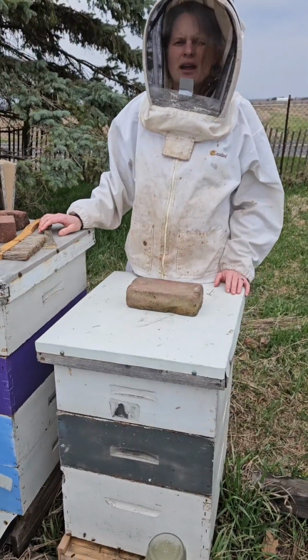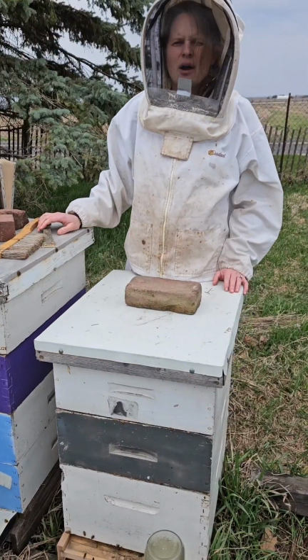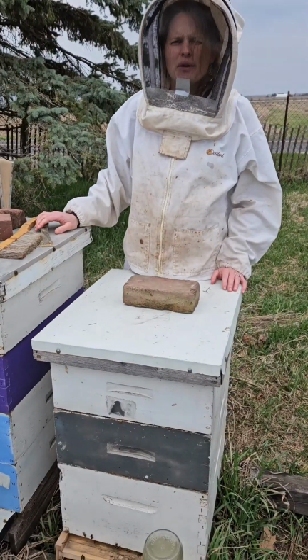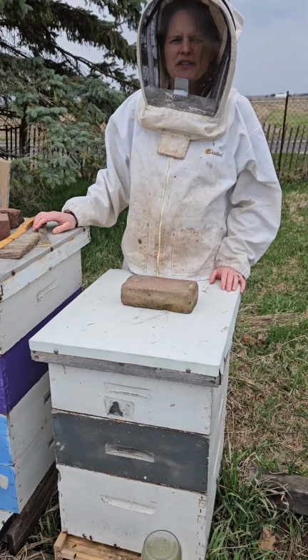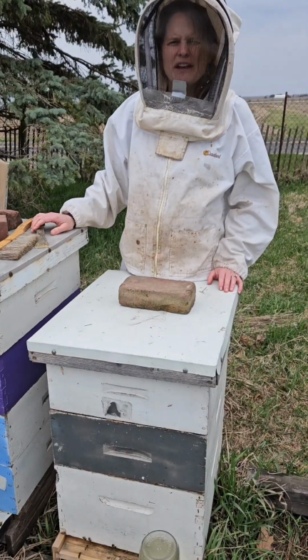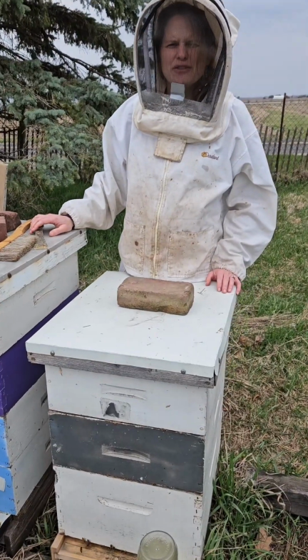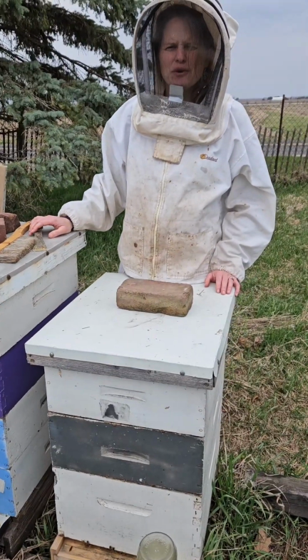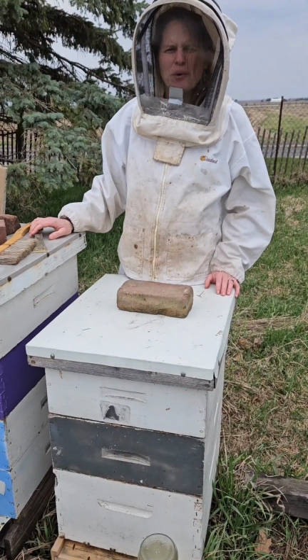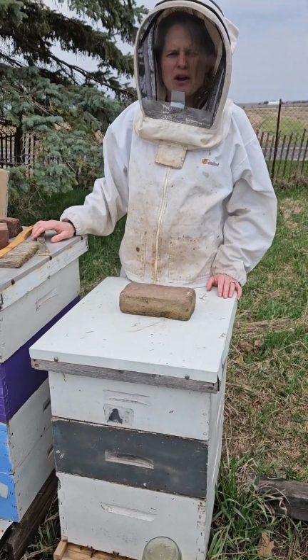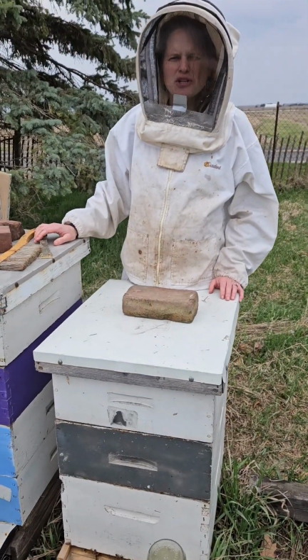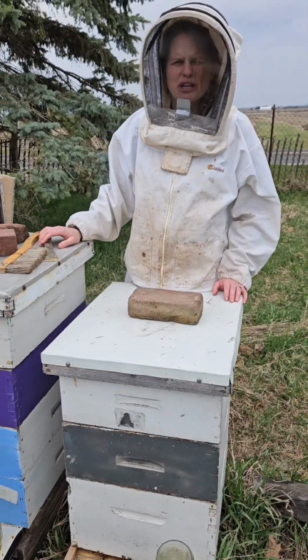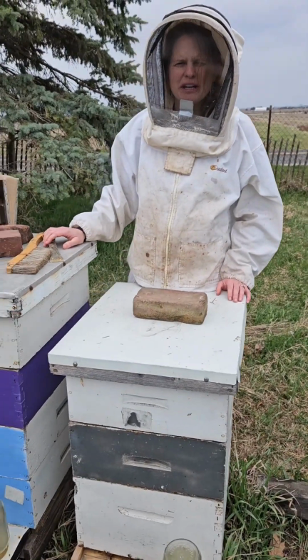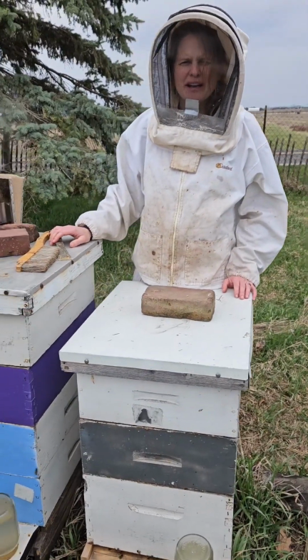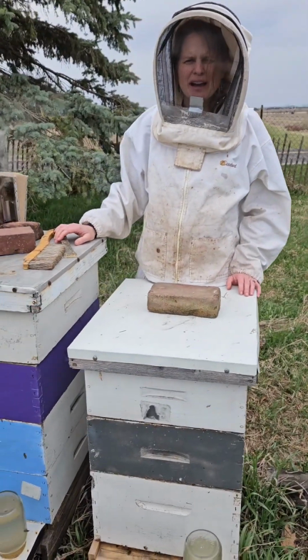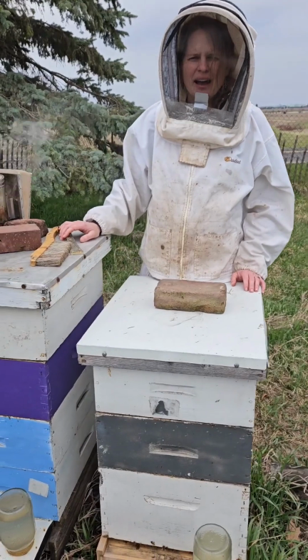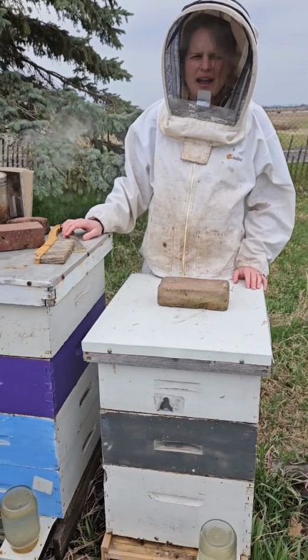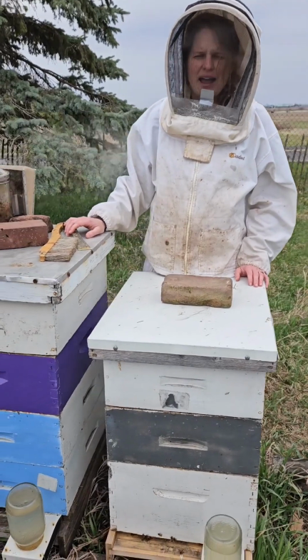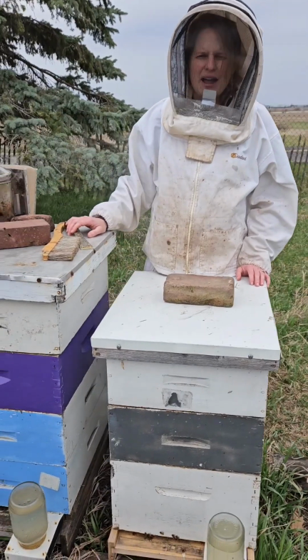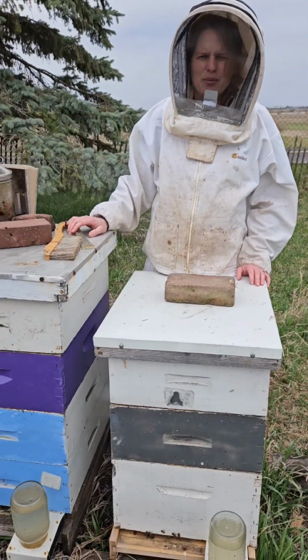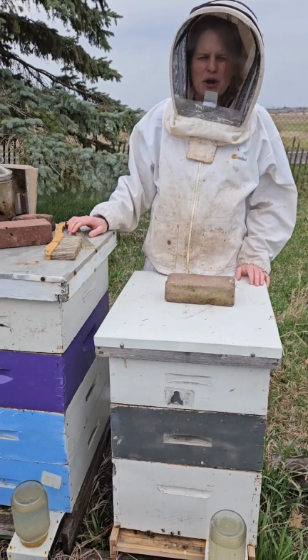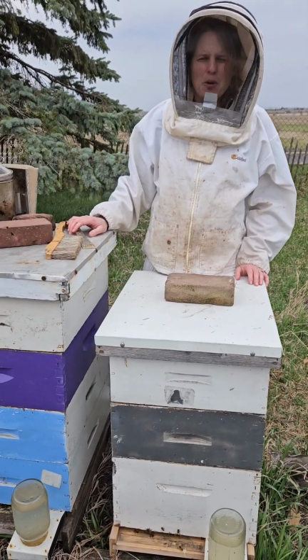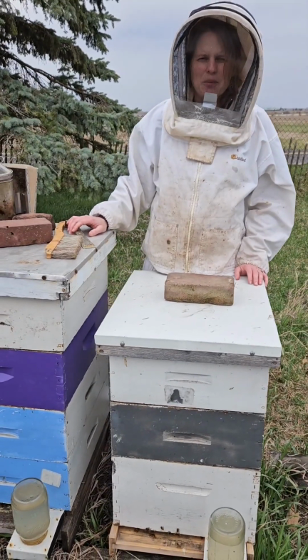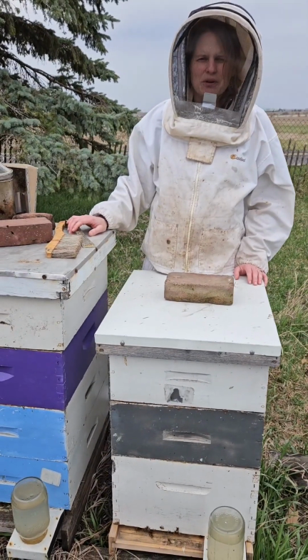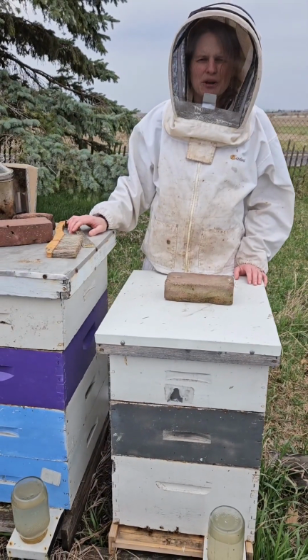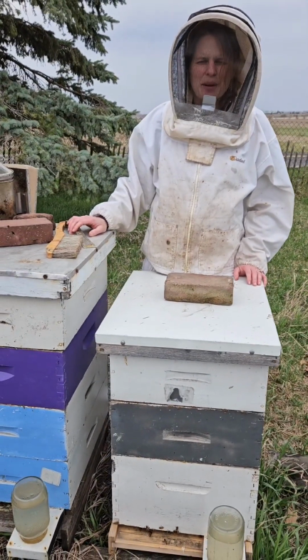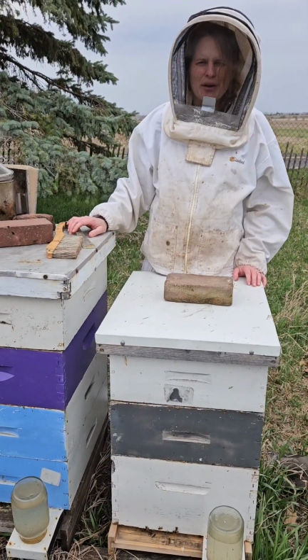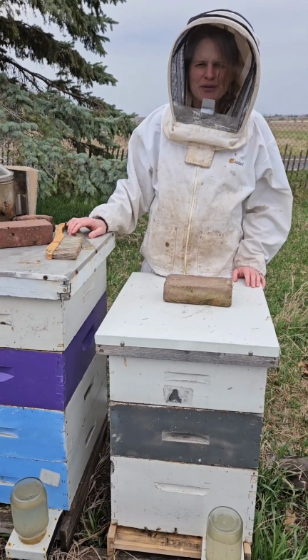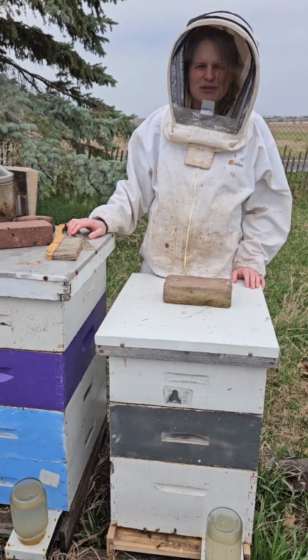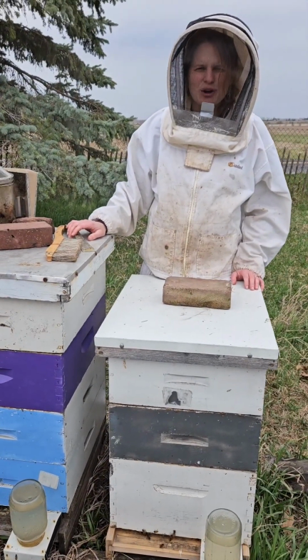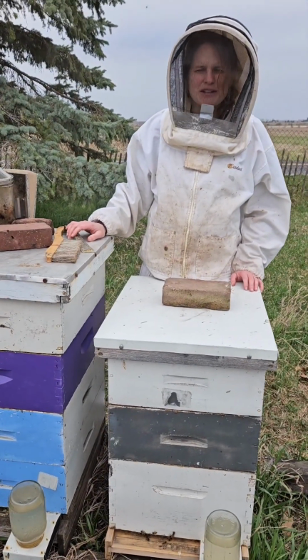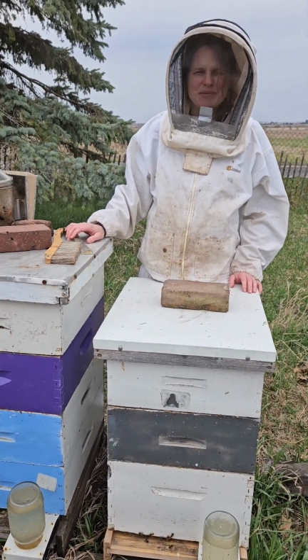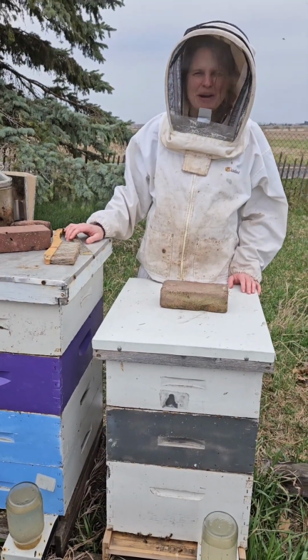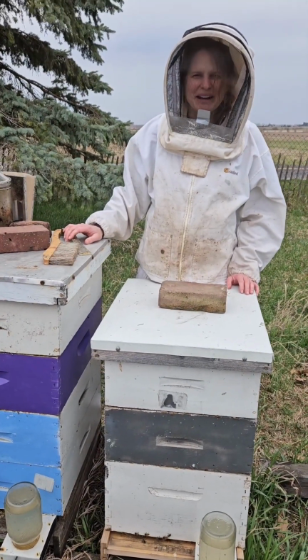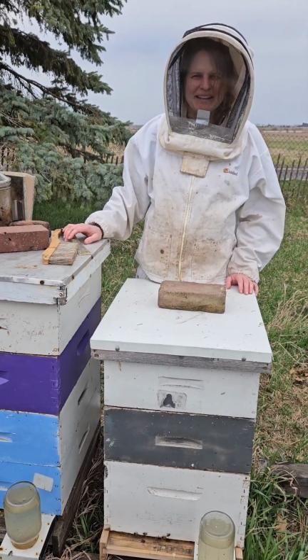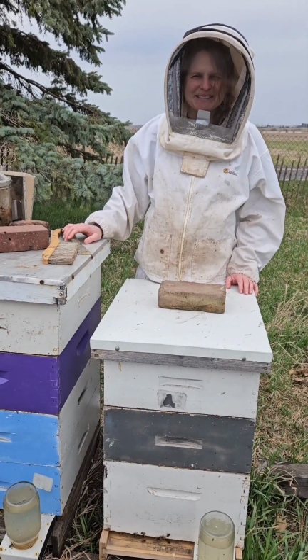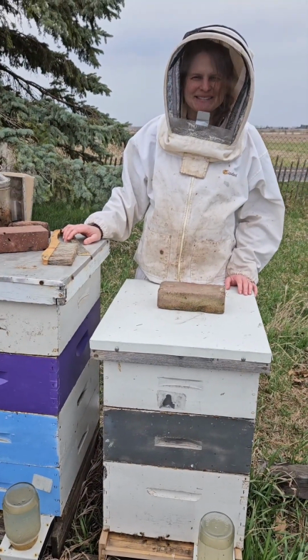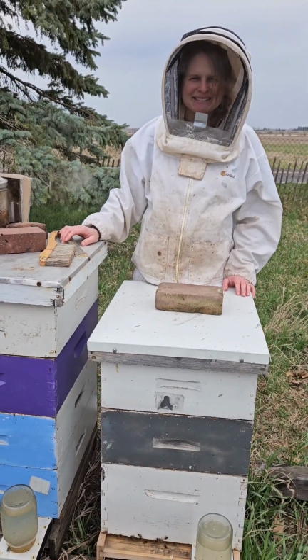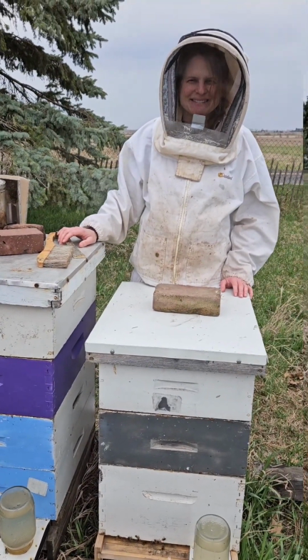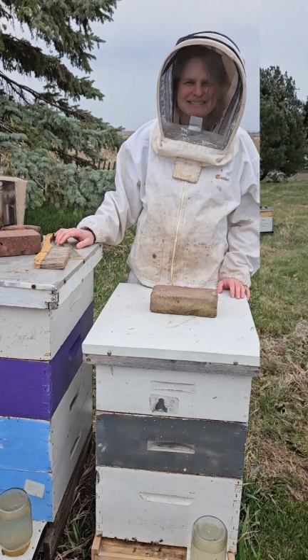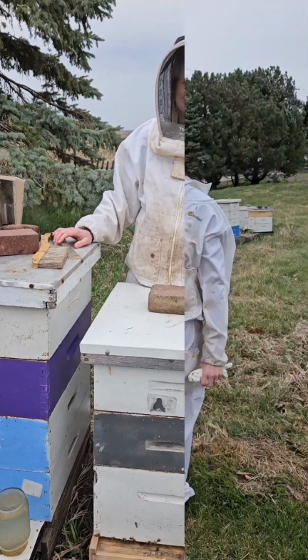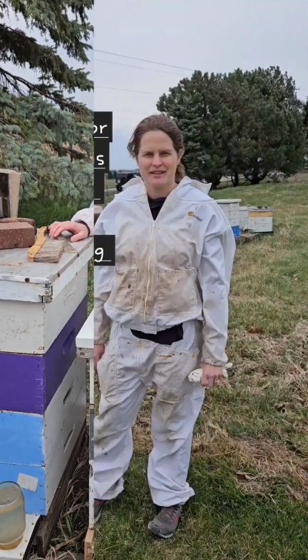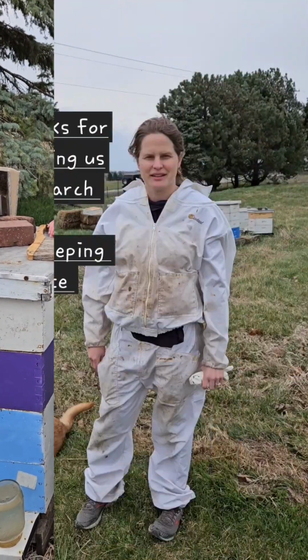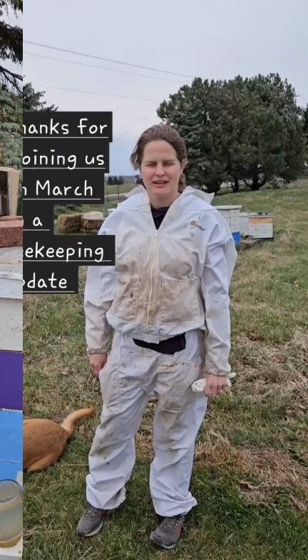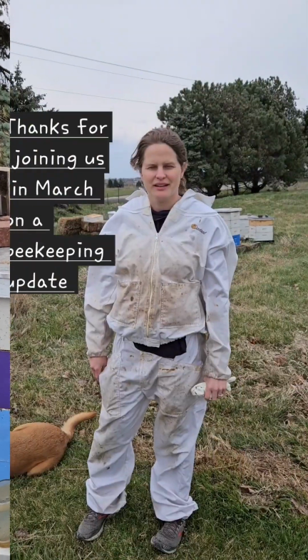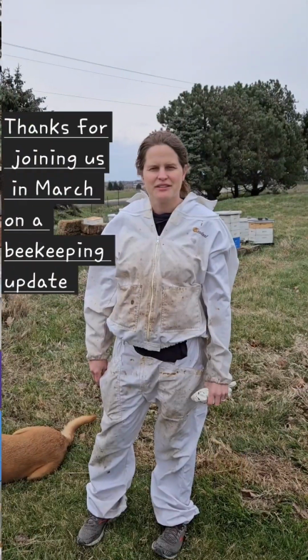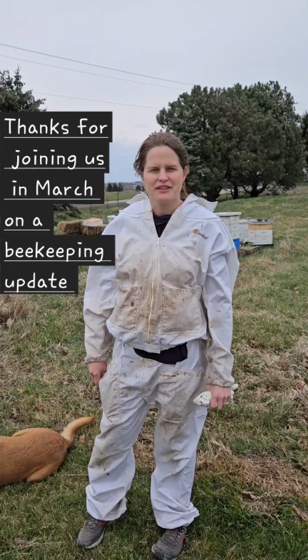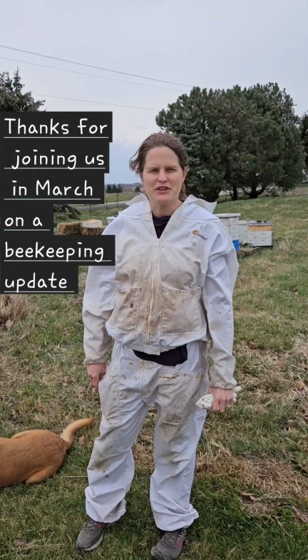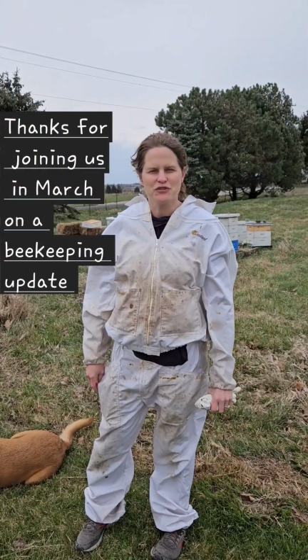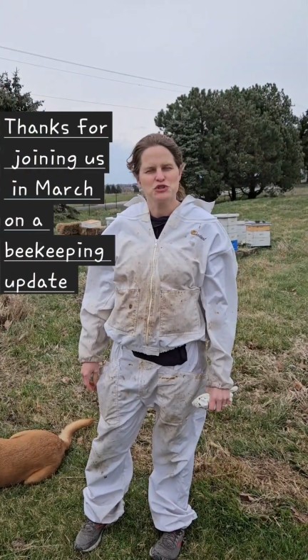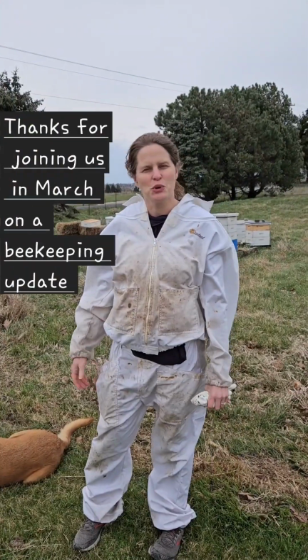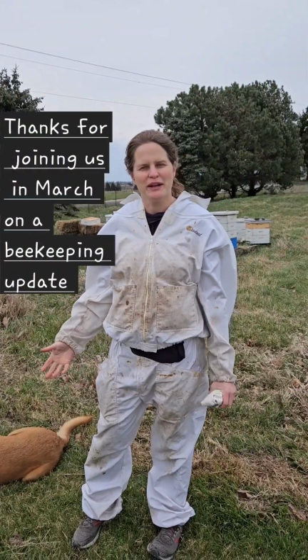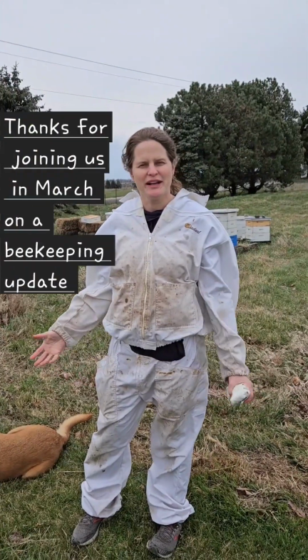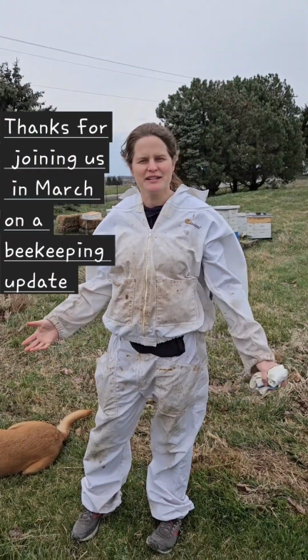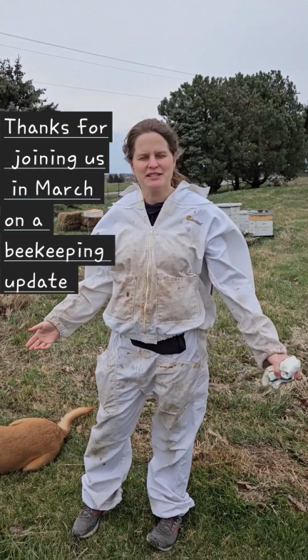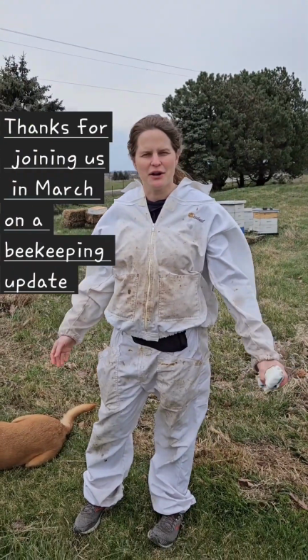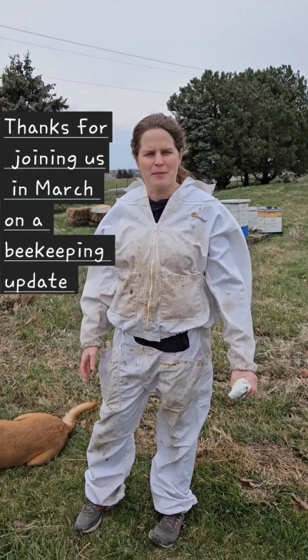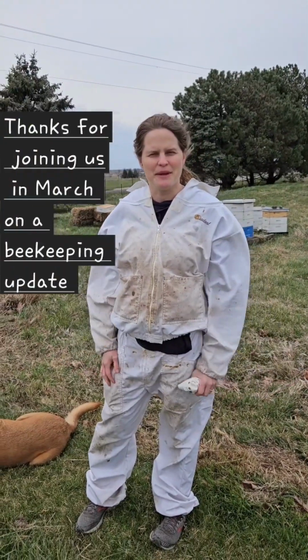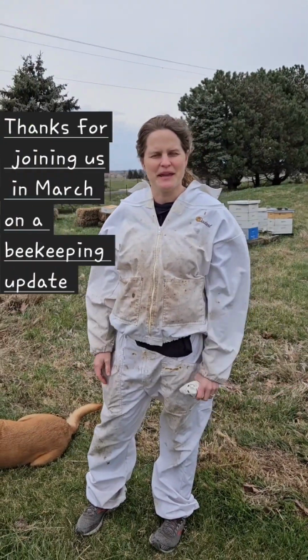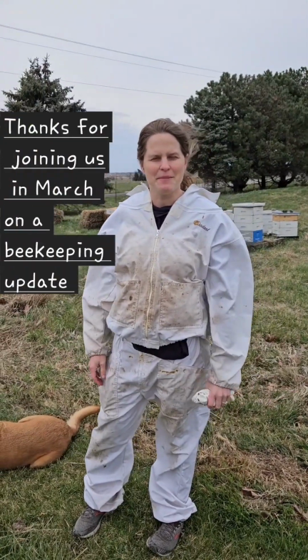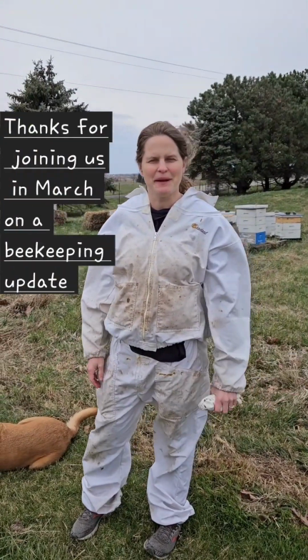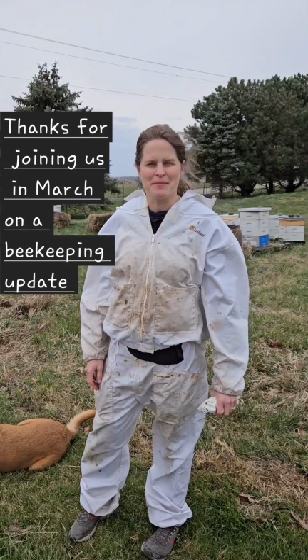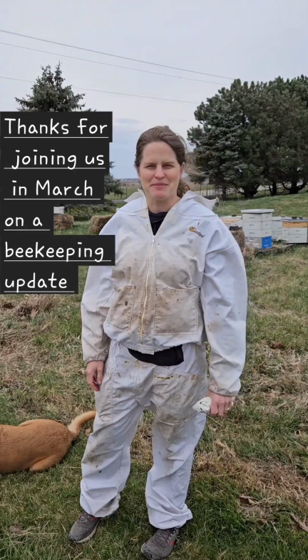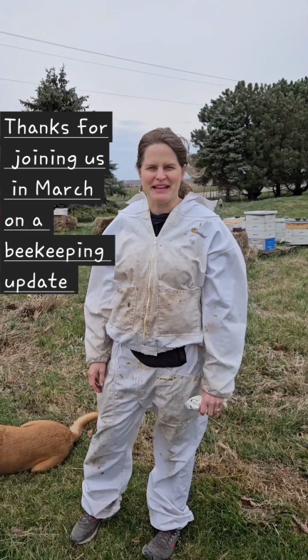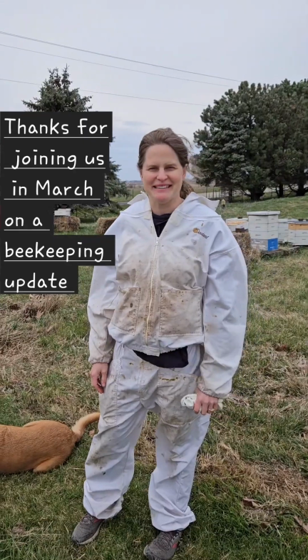Well thanks for watching and we hope you'll come out and try some honey. Thanks for joining us on a beekeeping update.